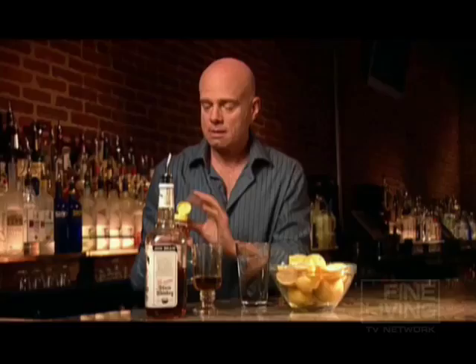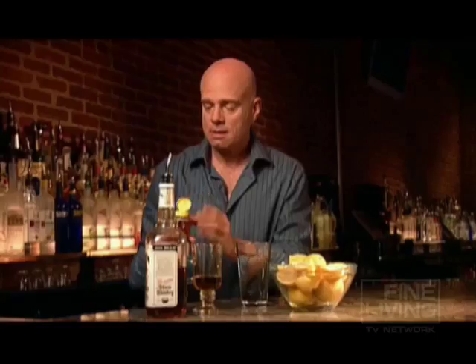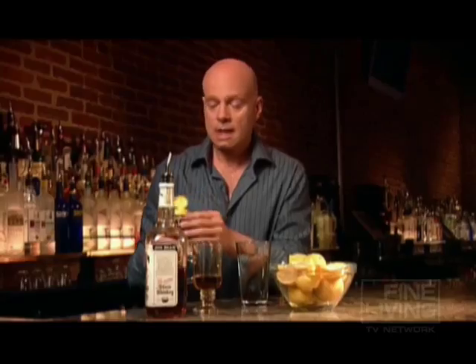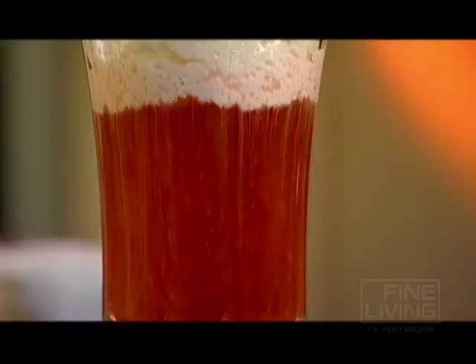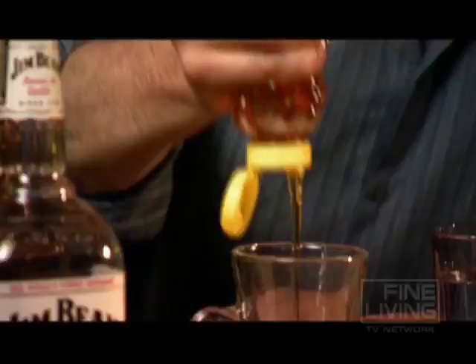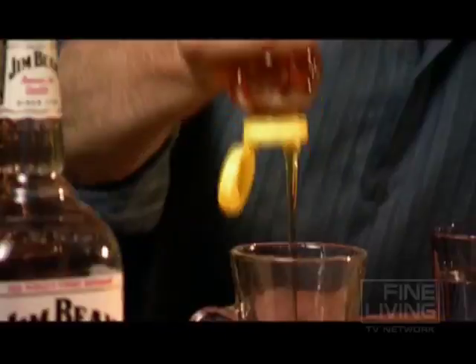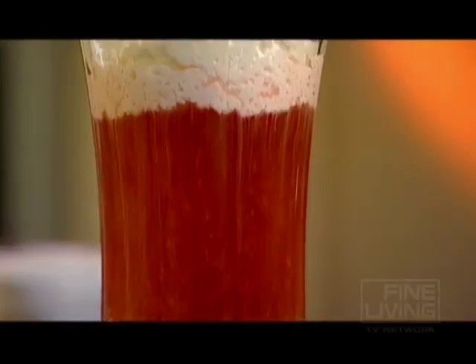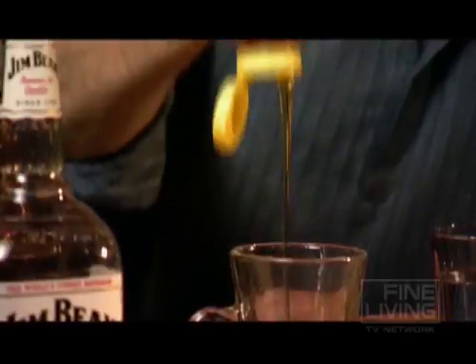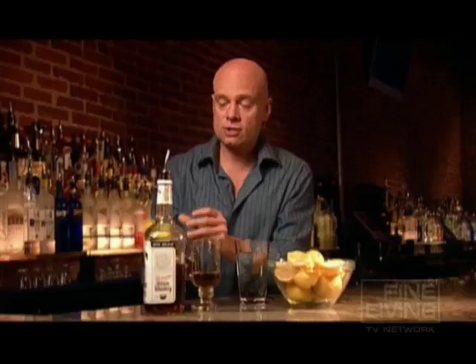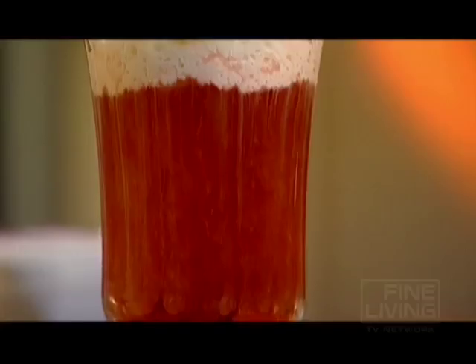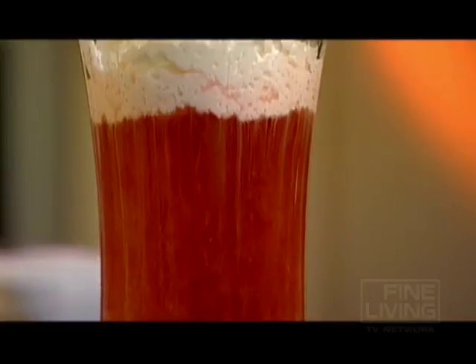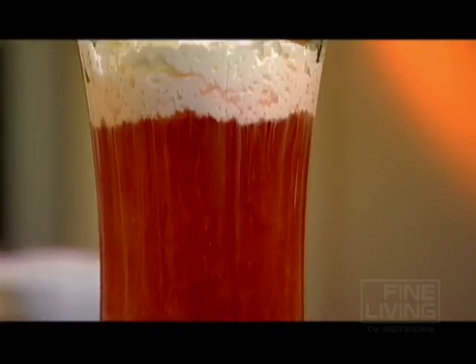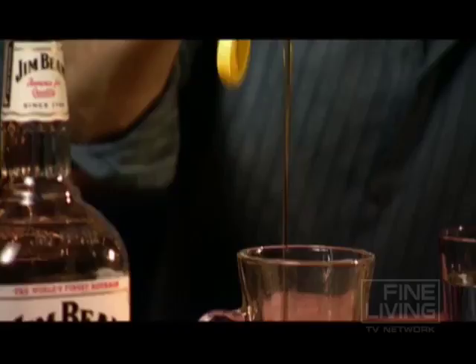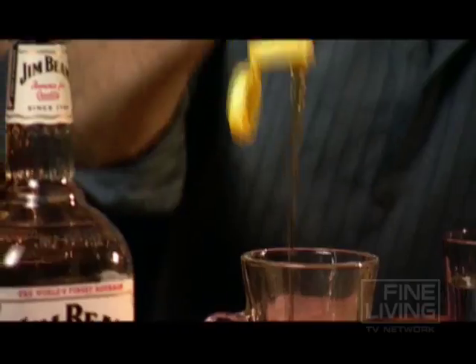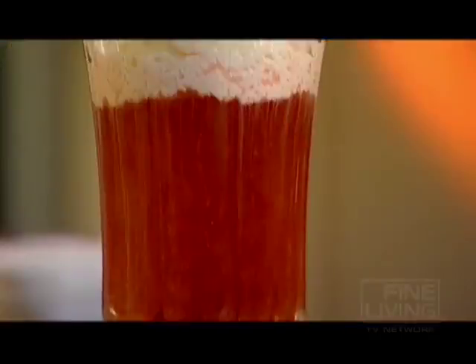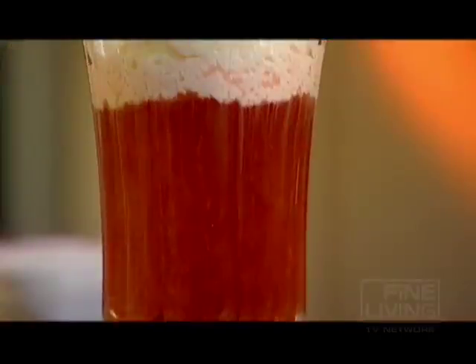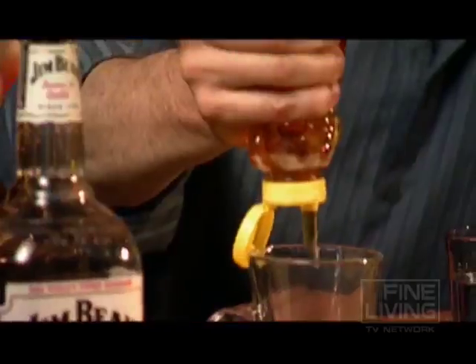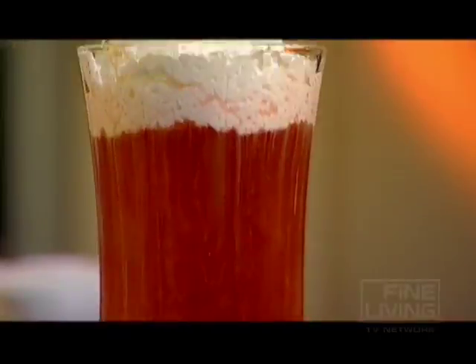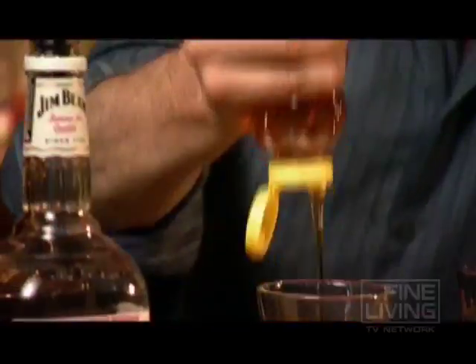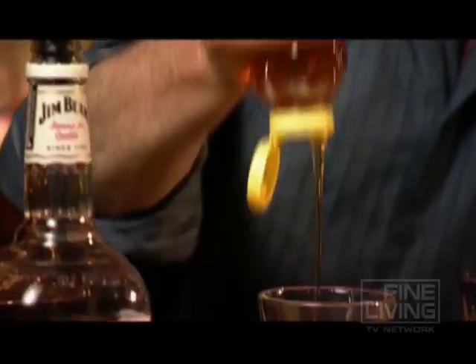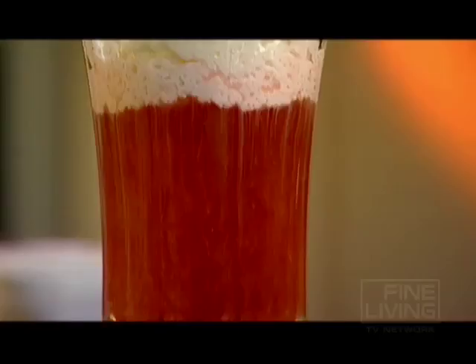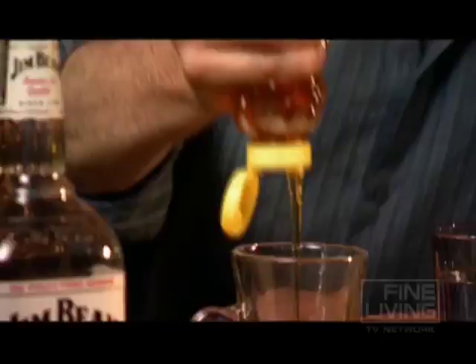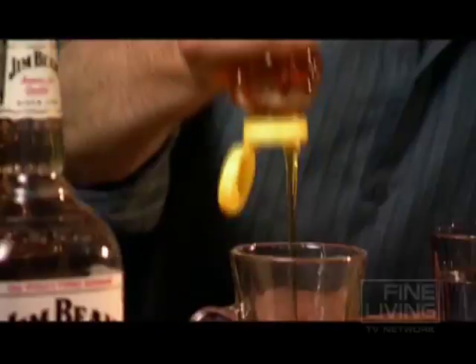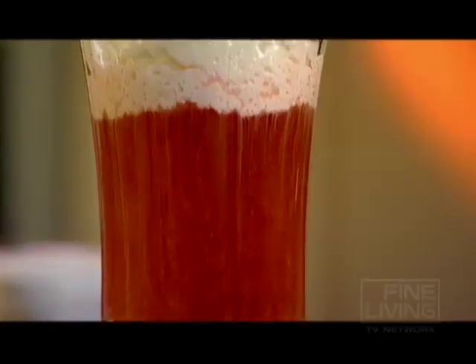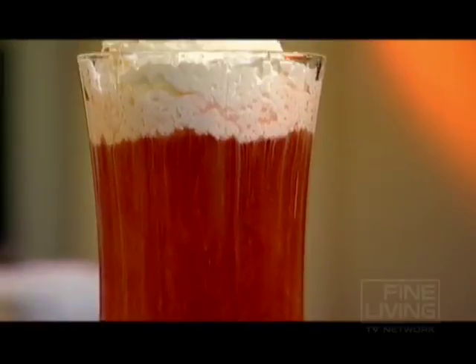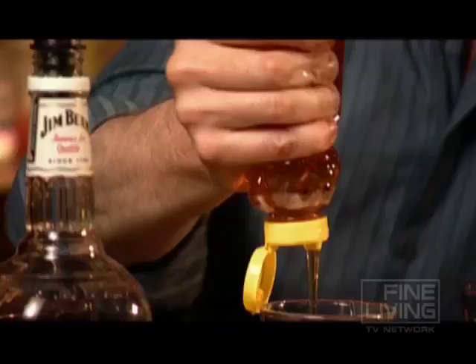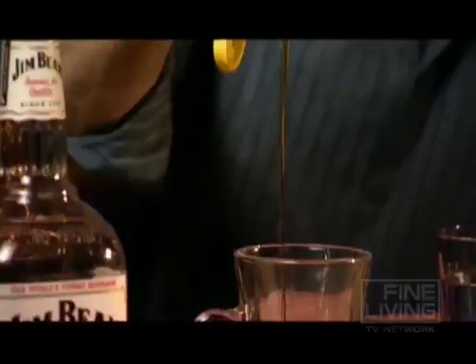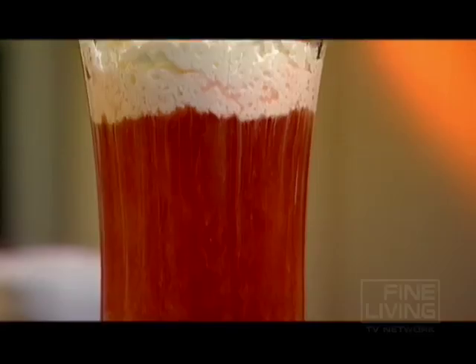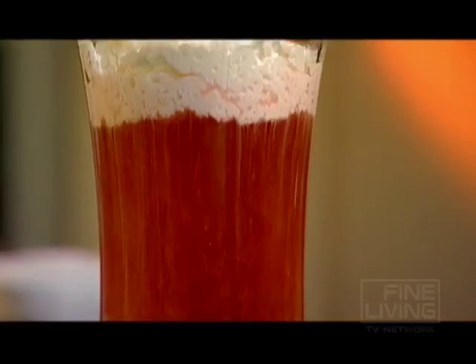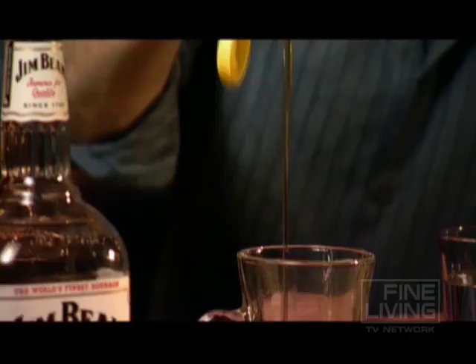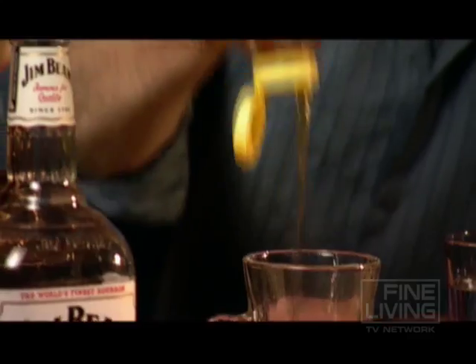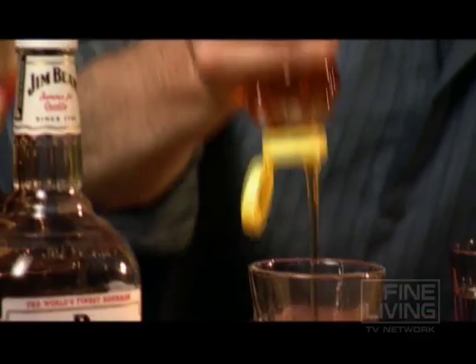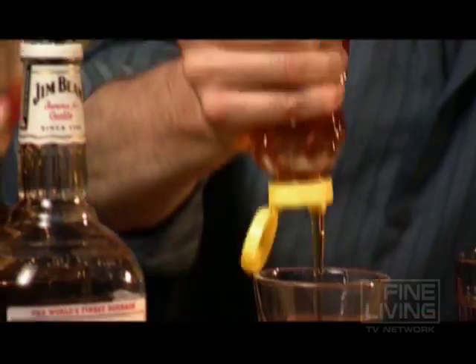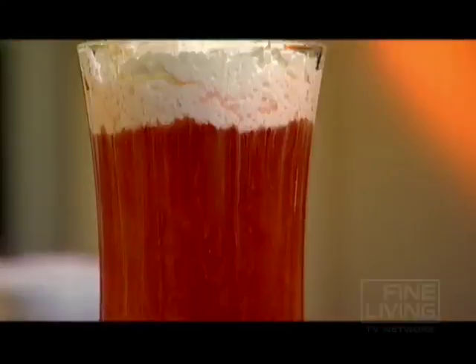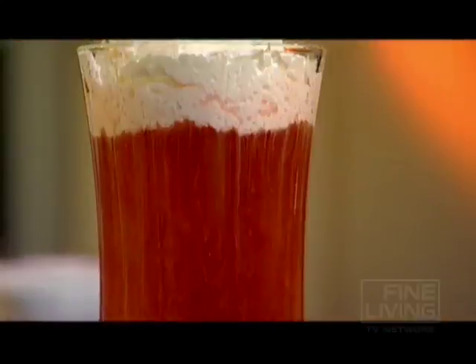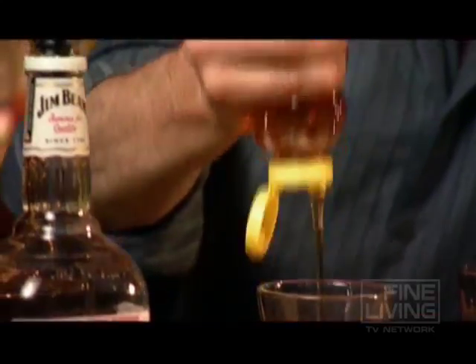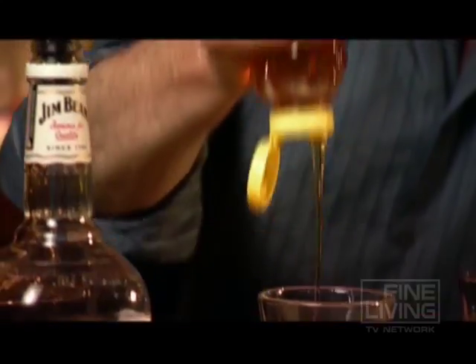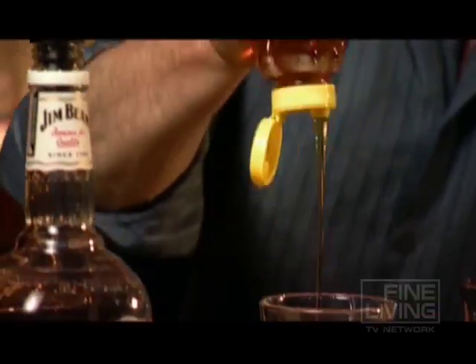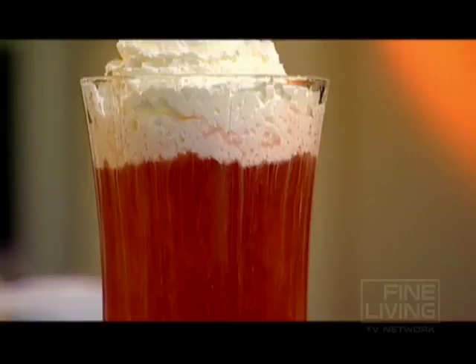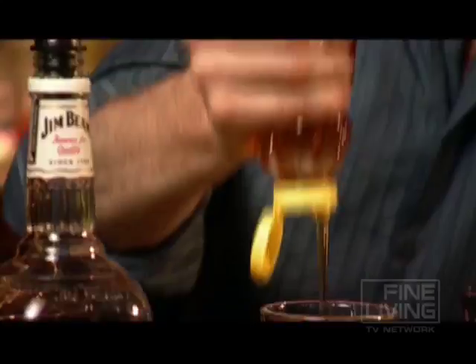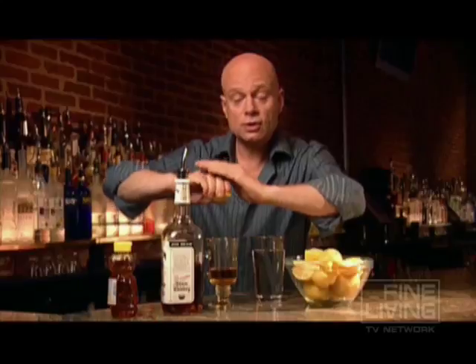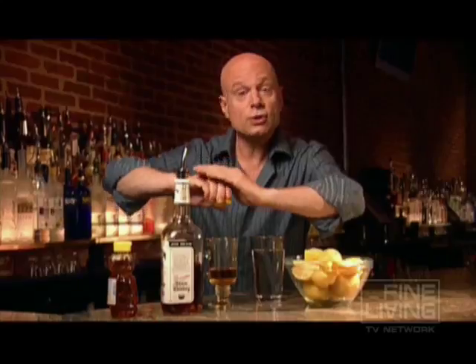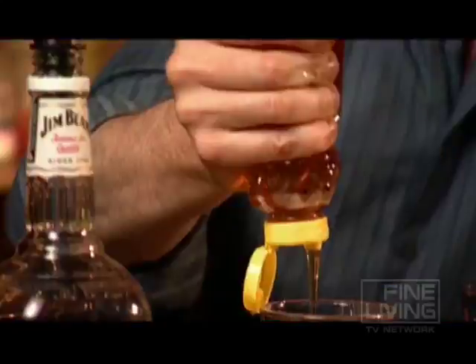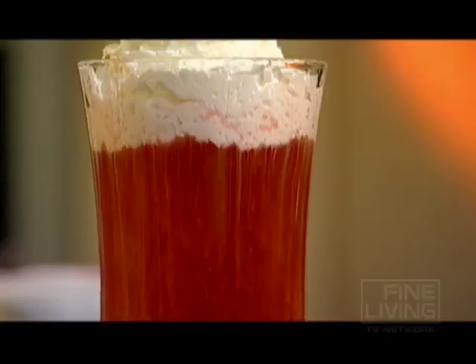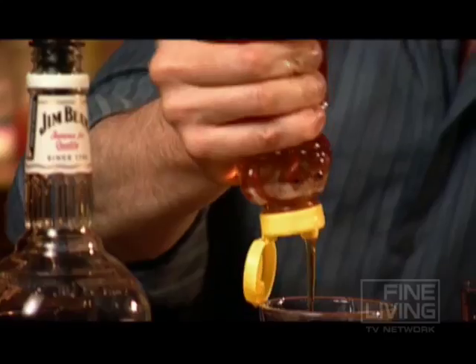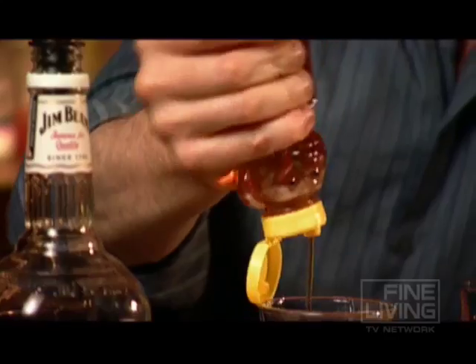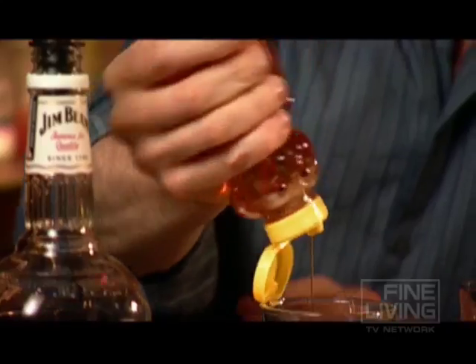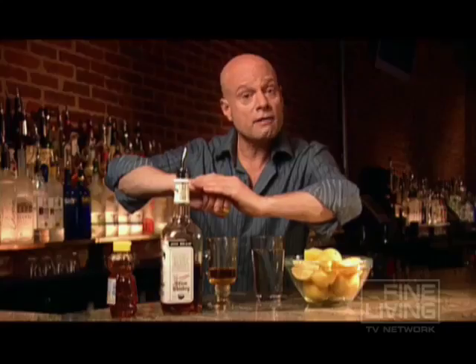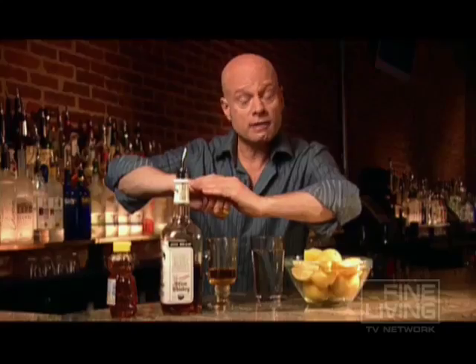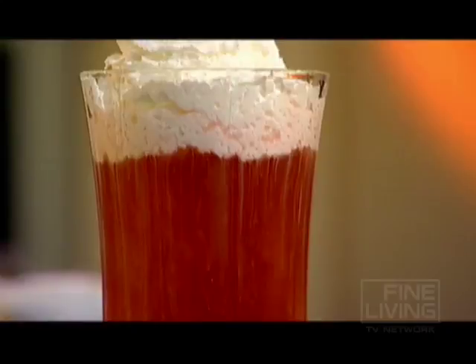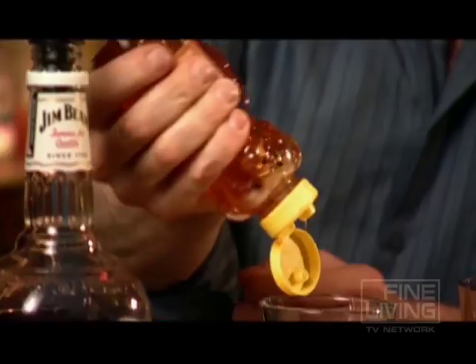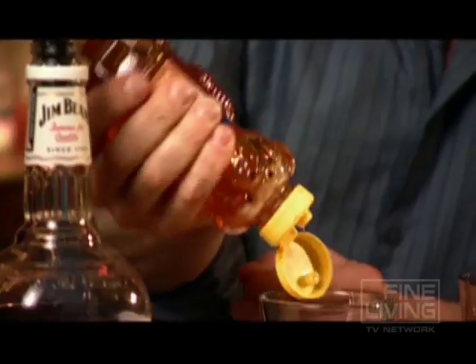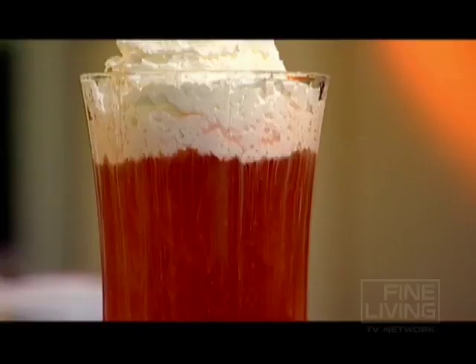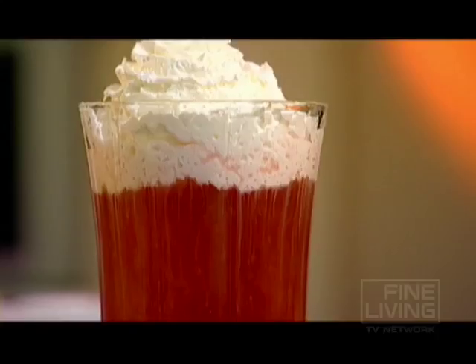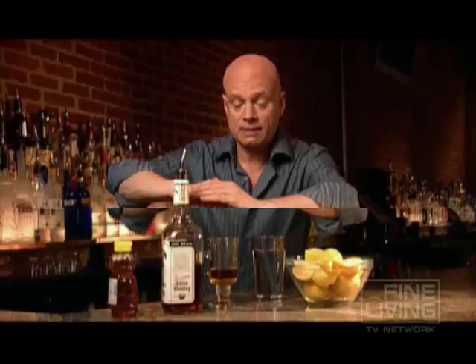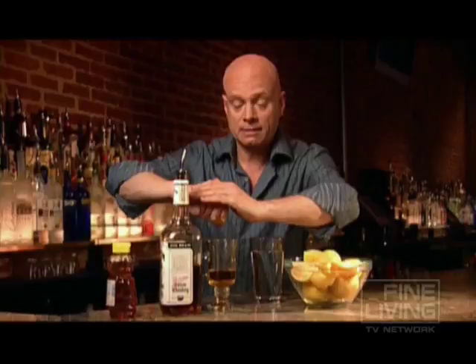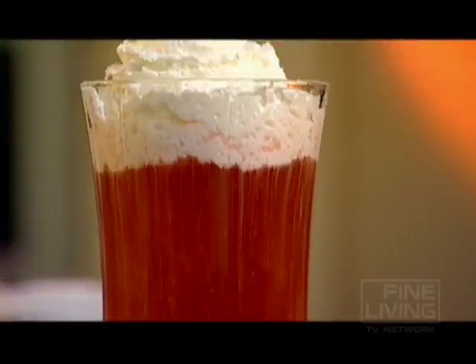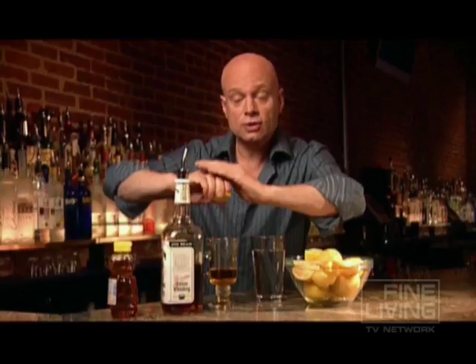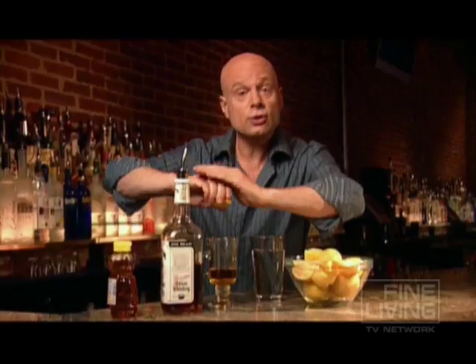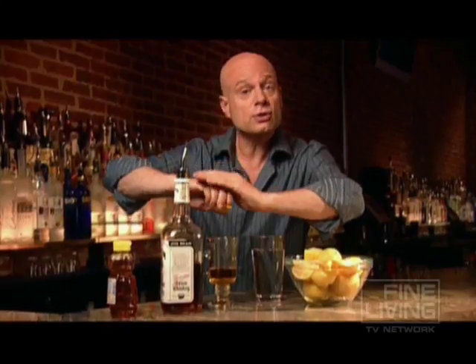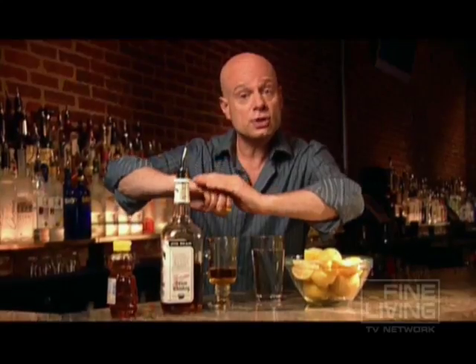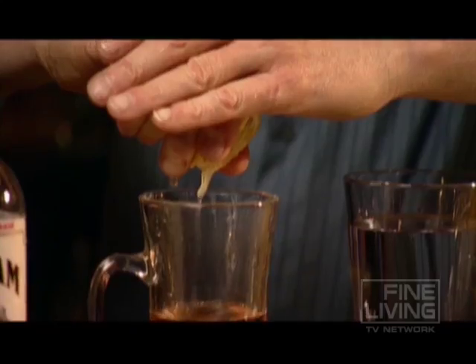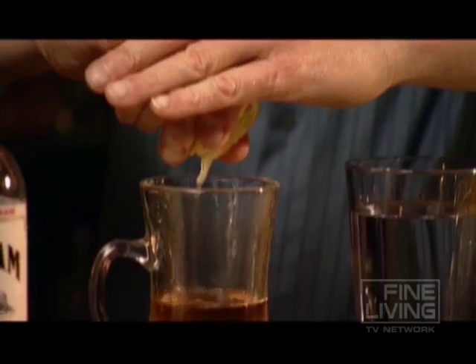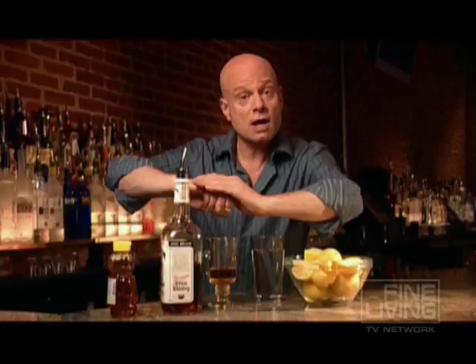An ounce of simple honey, hot, and the juice of a lemon.